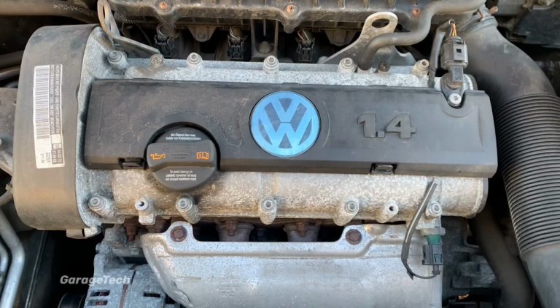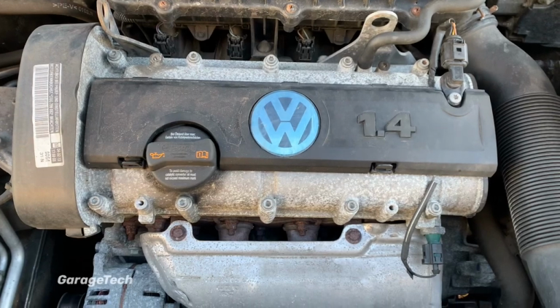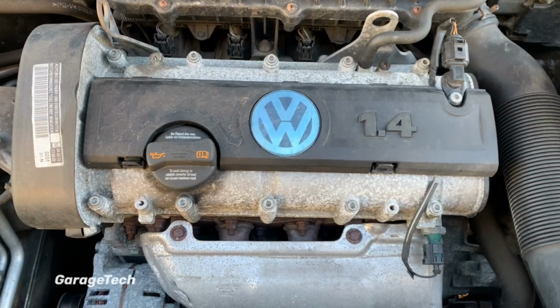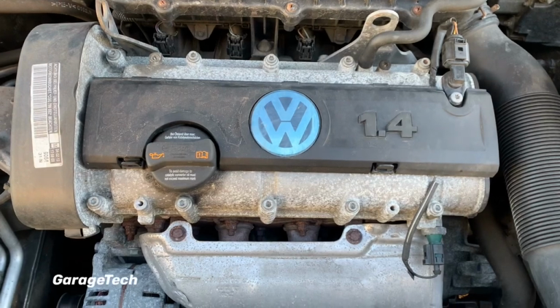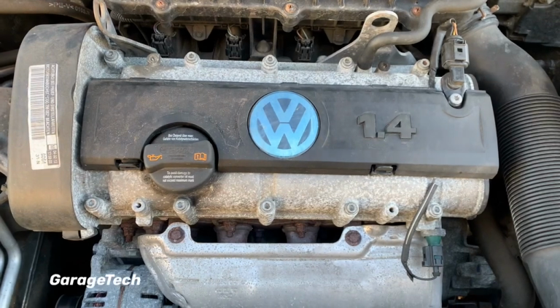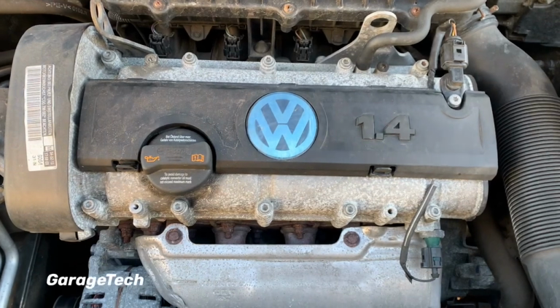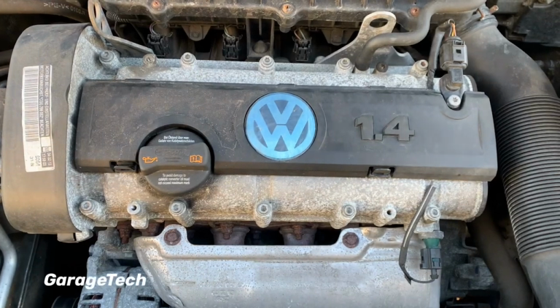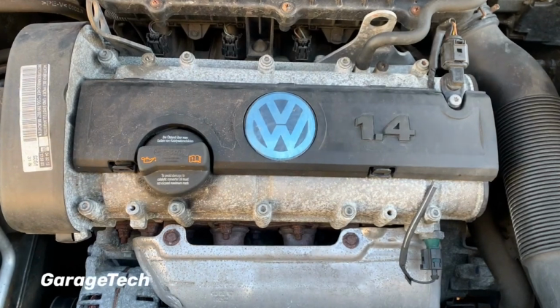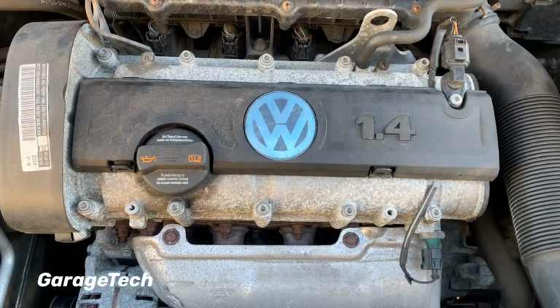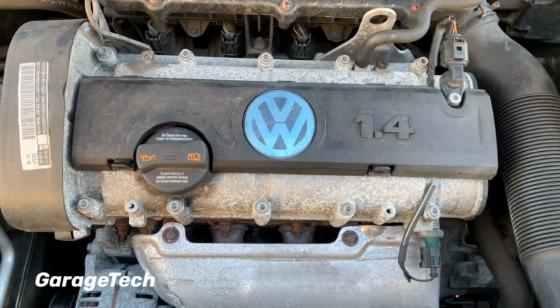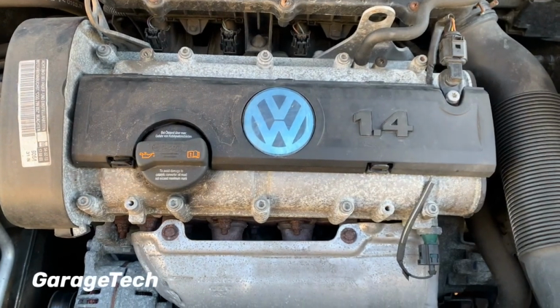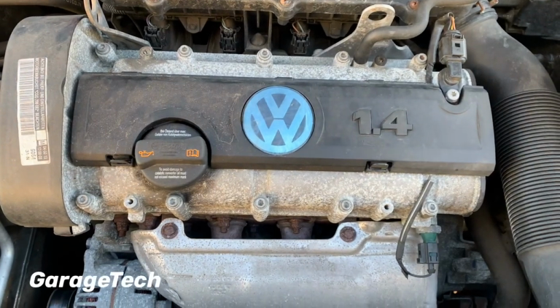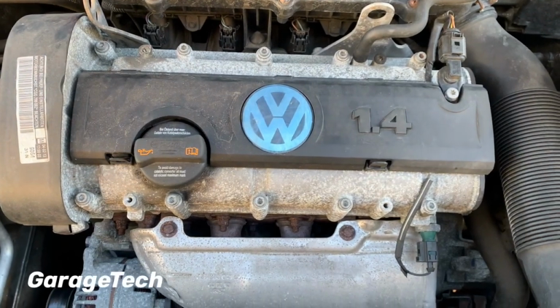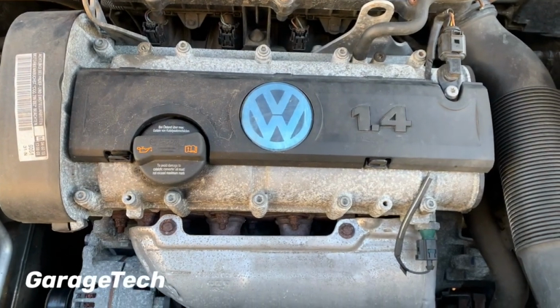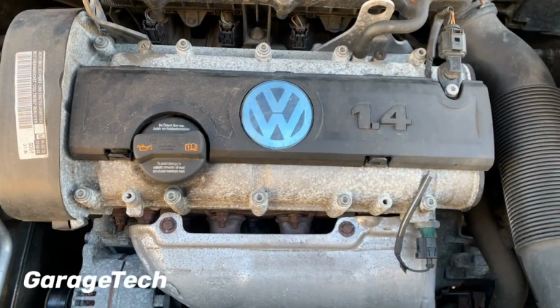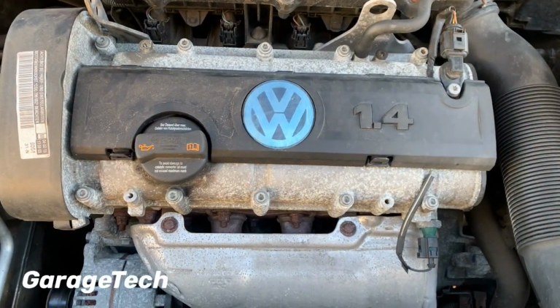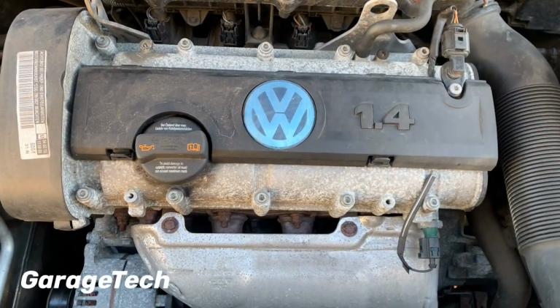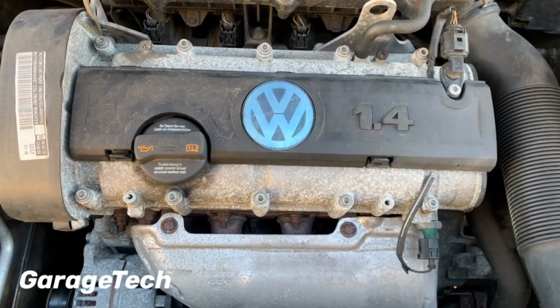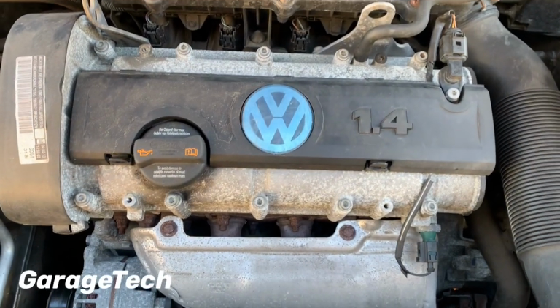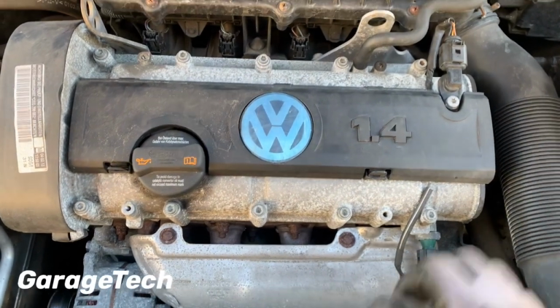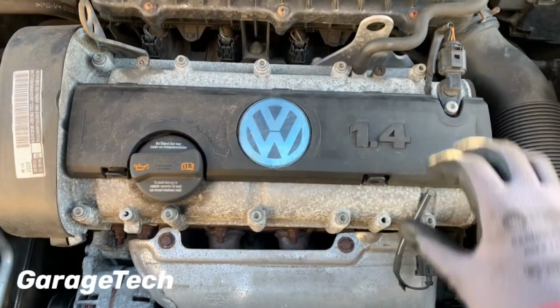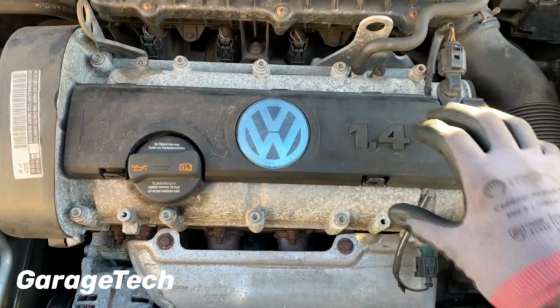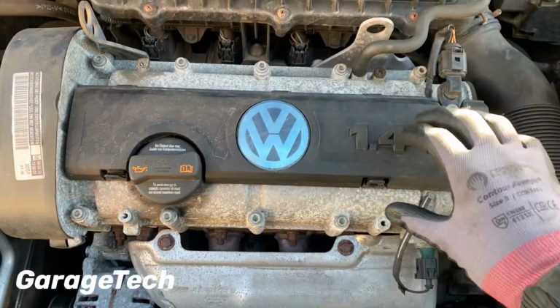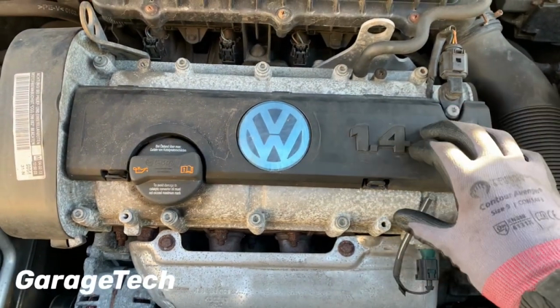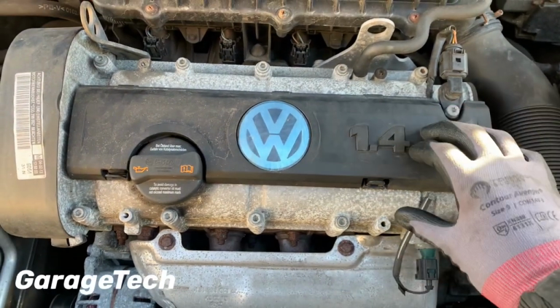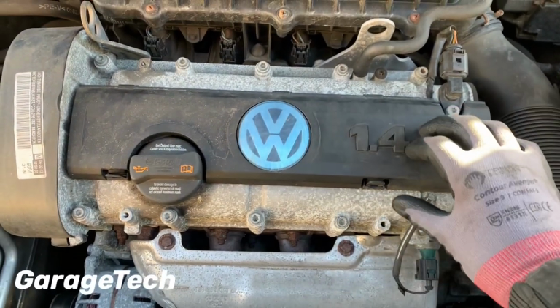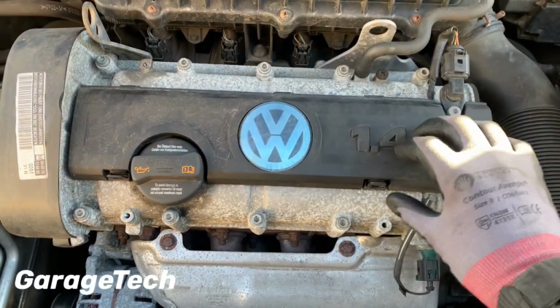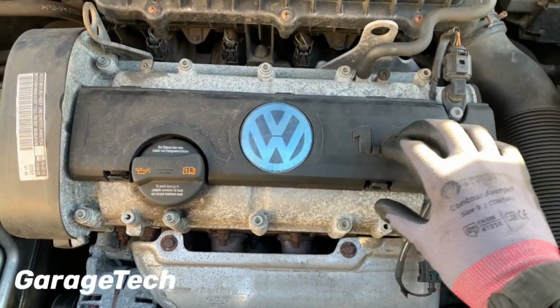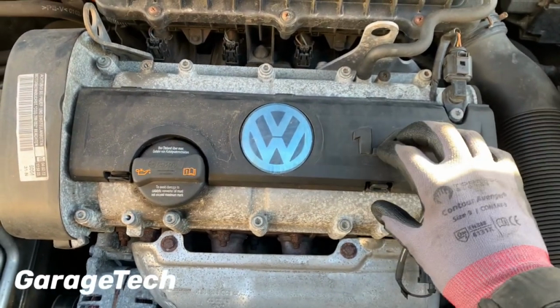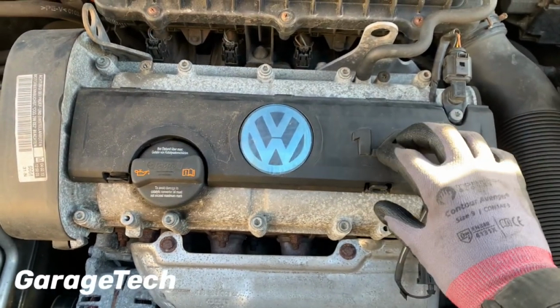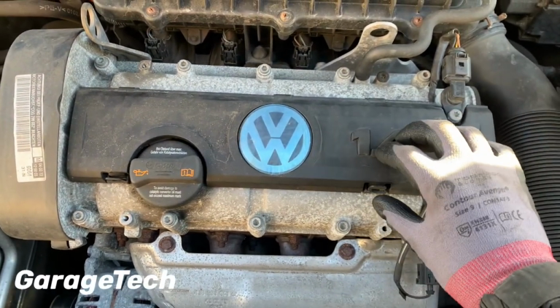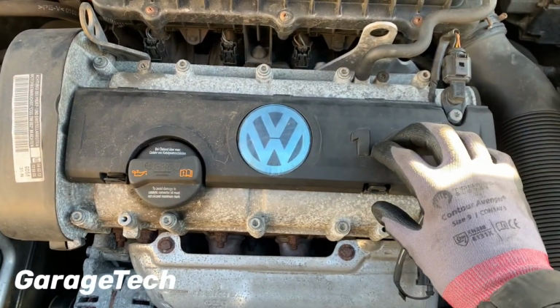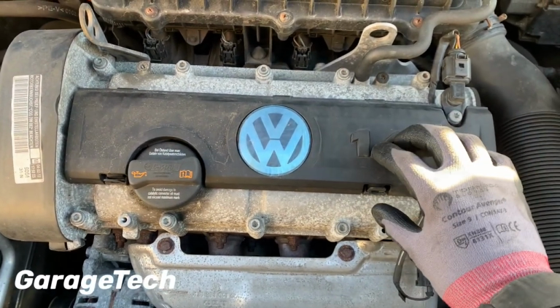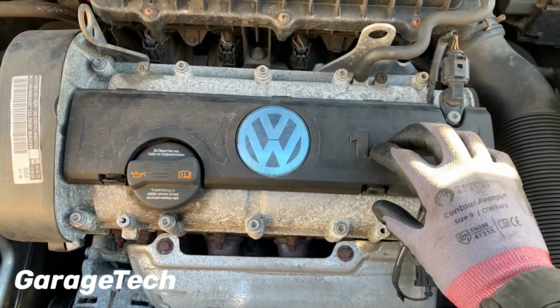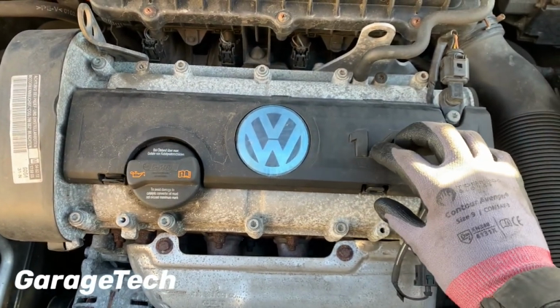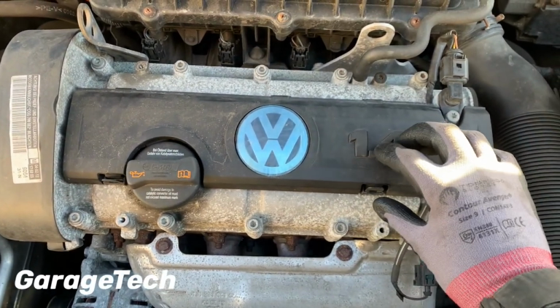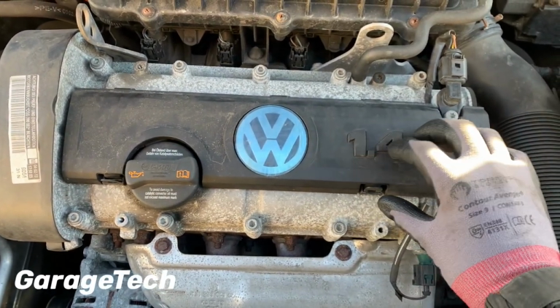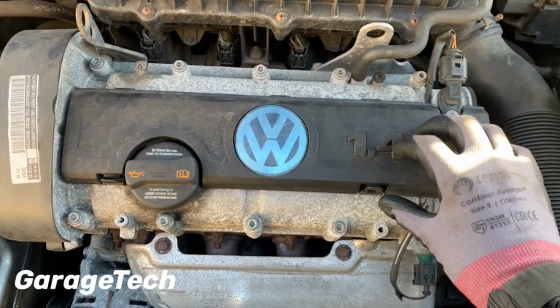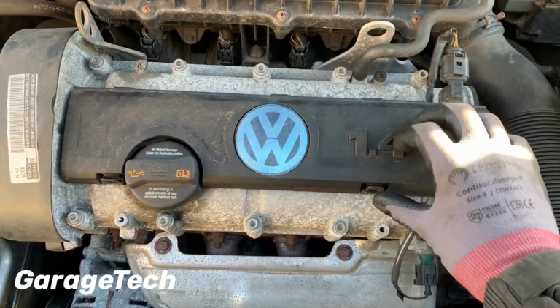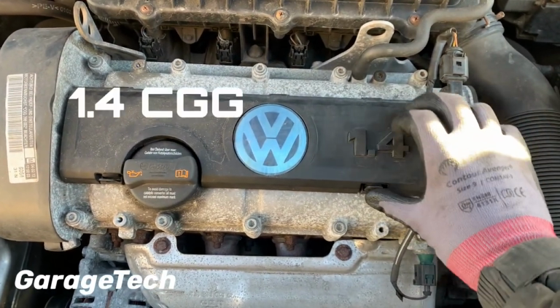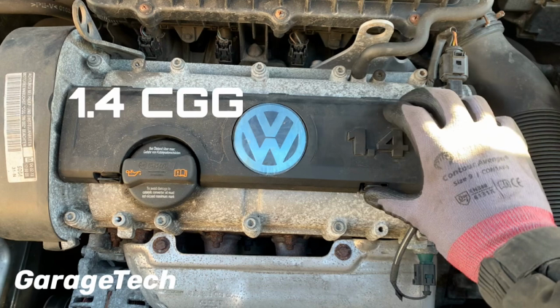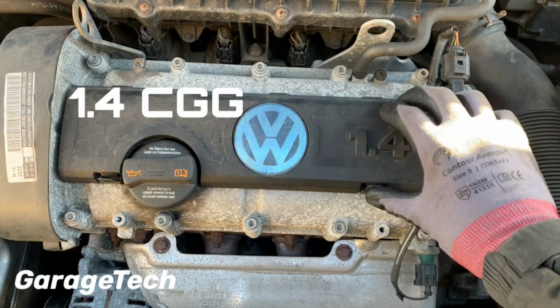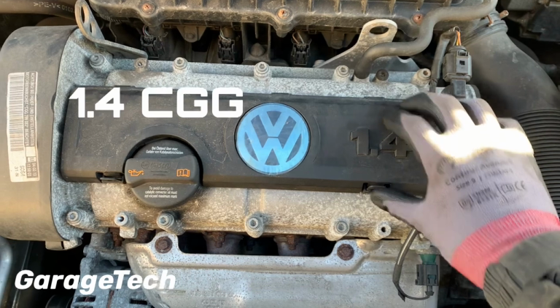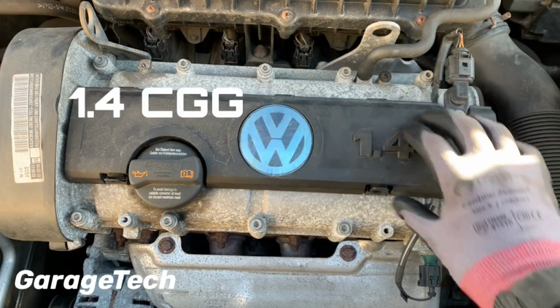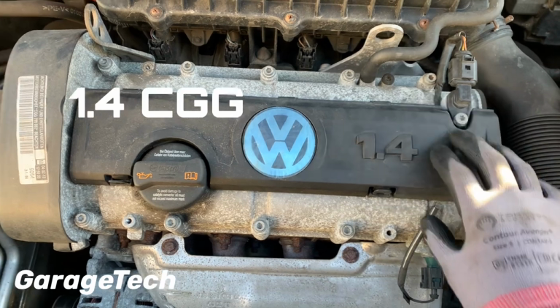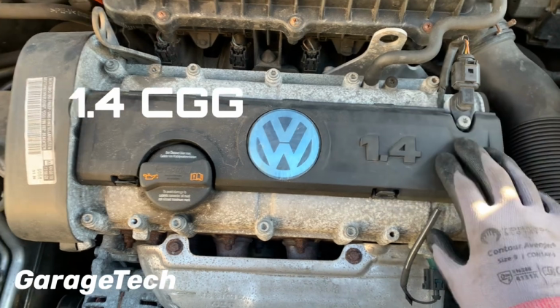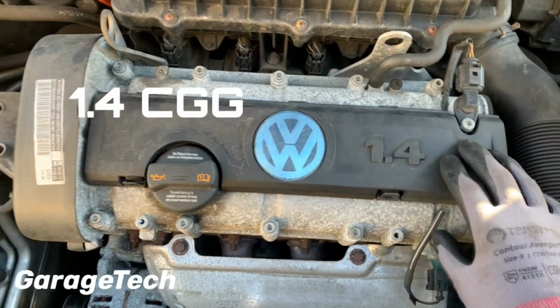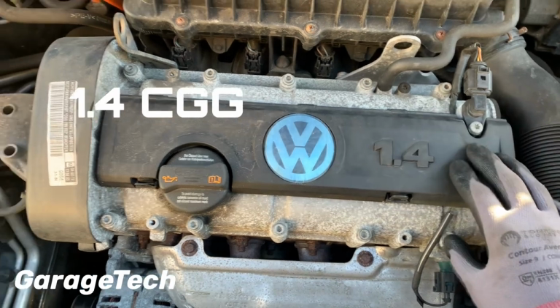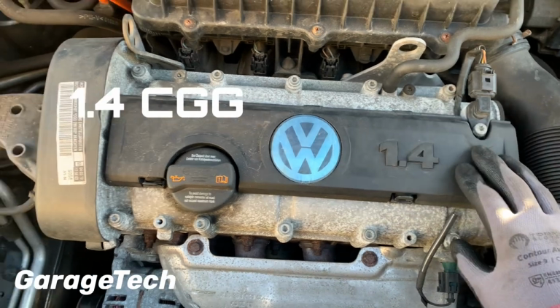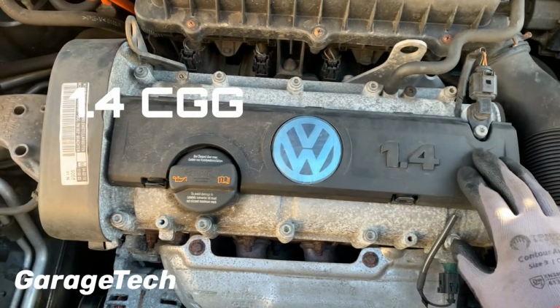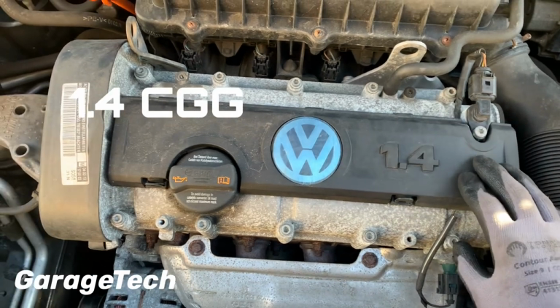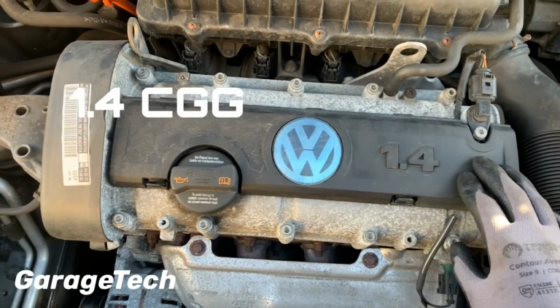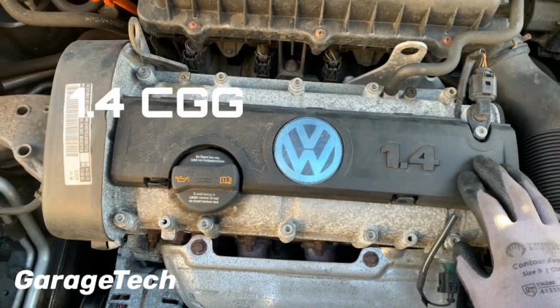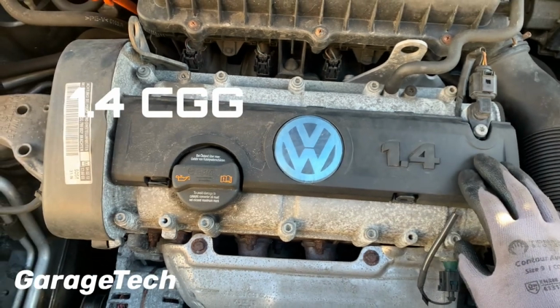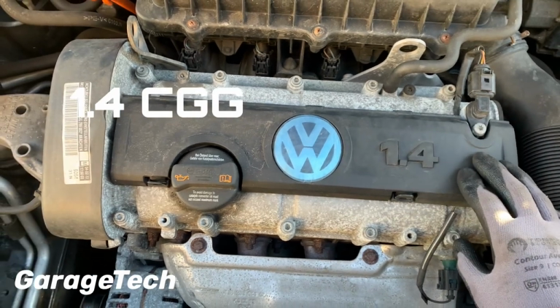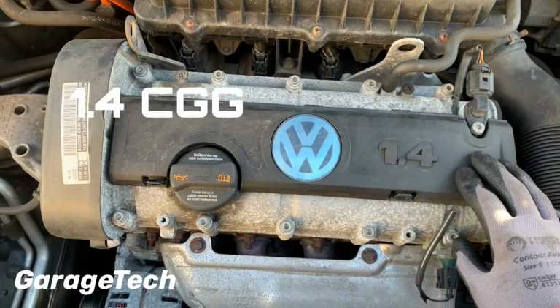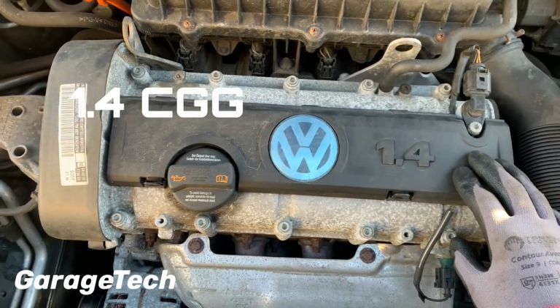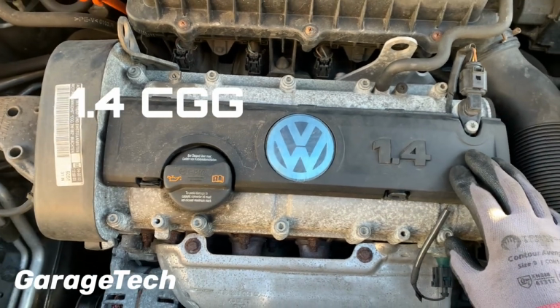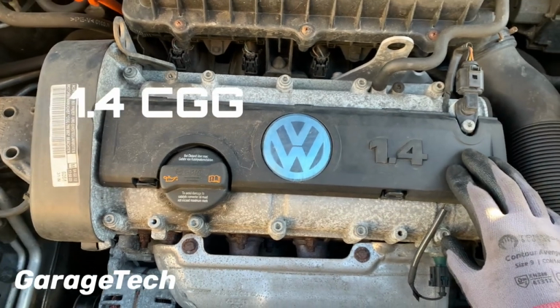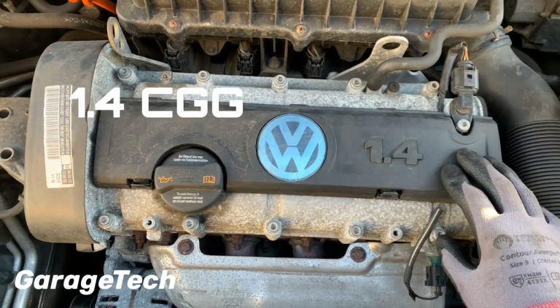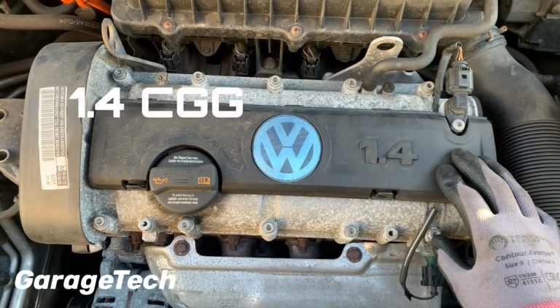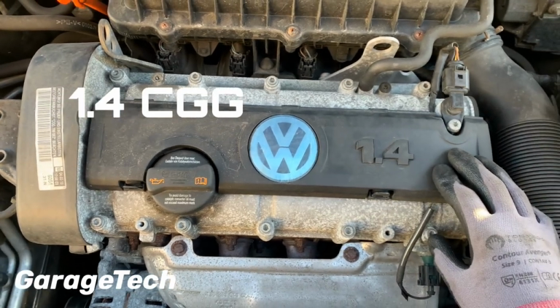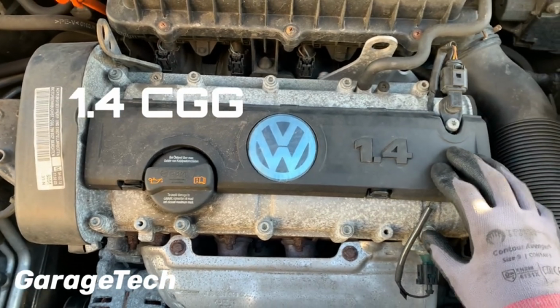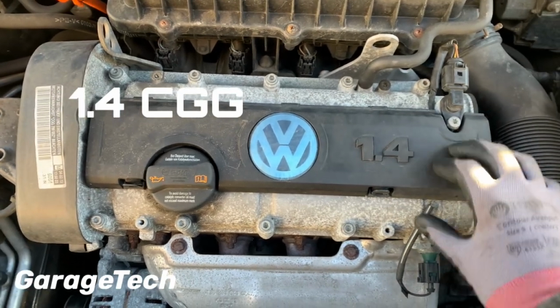Hi guys, welcome back to Garage Tech. This is a quick video to show you how to replace the spark plugs on a 1.4 petrol engine.